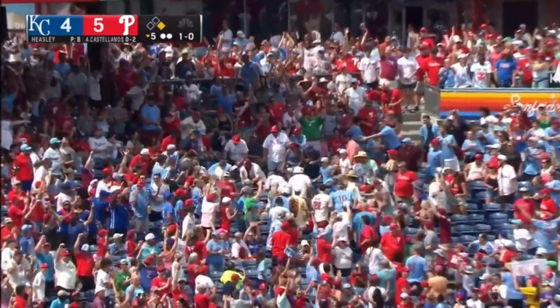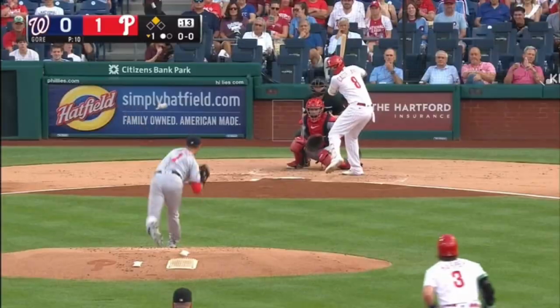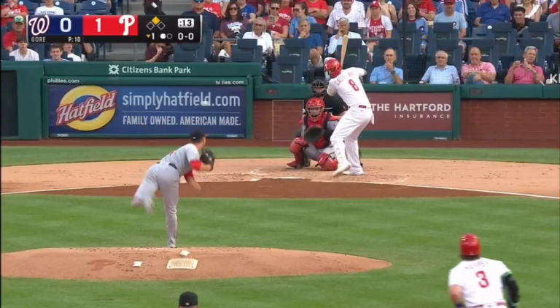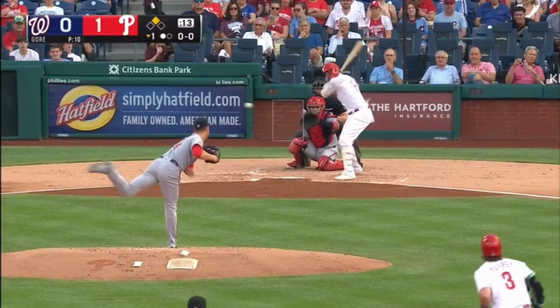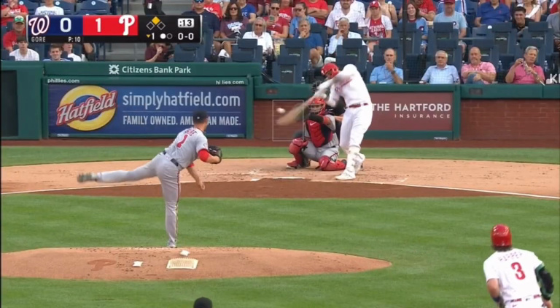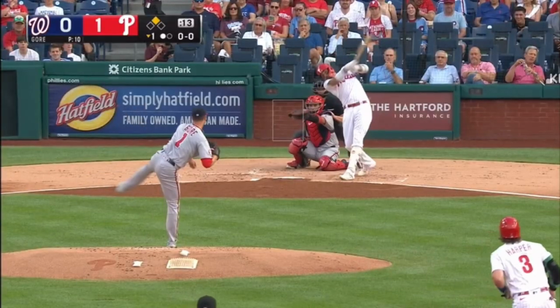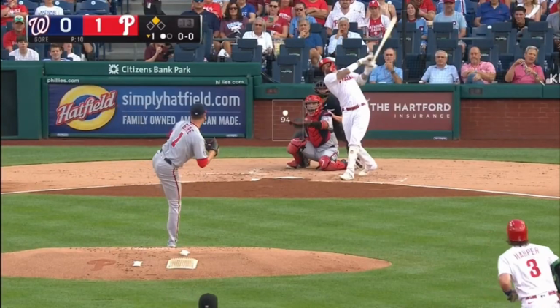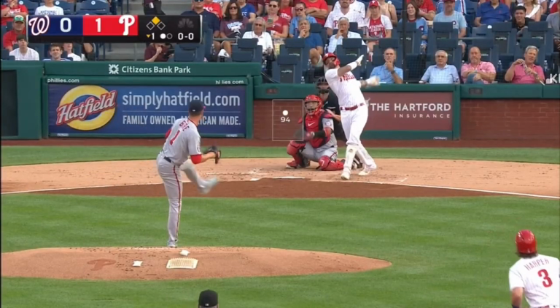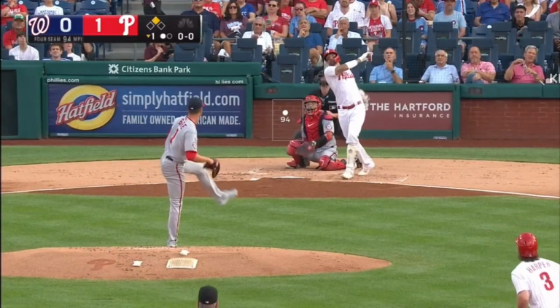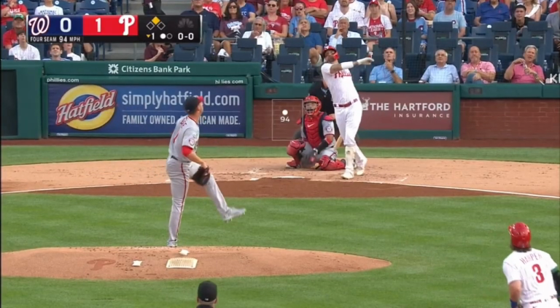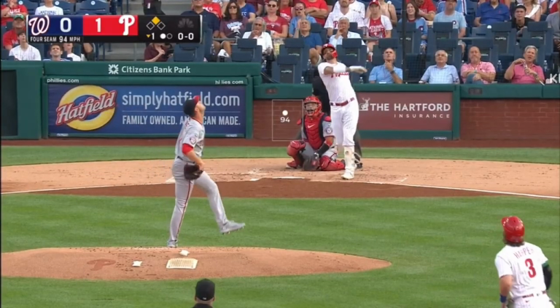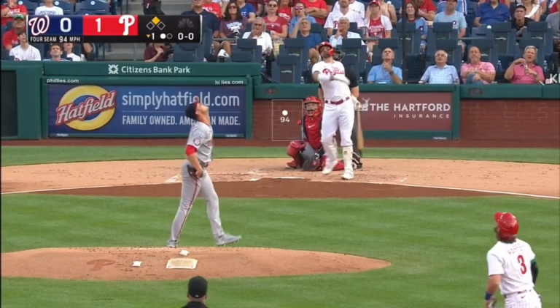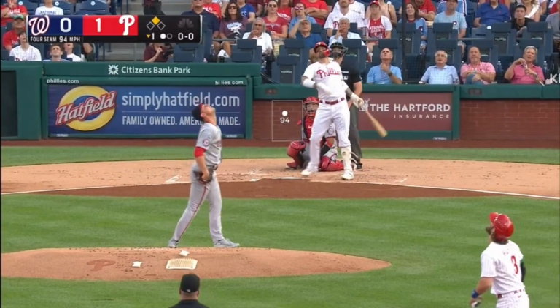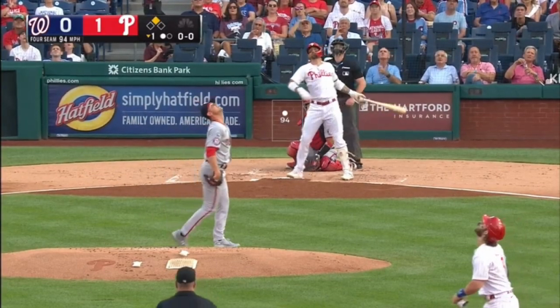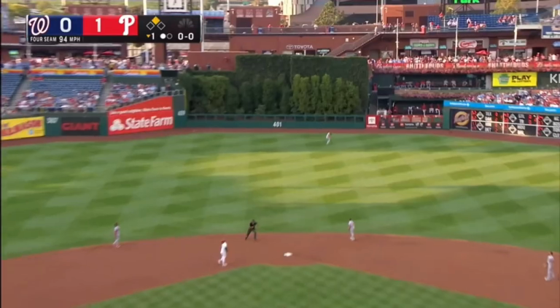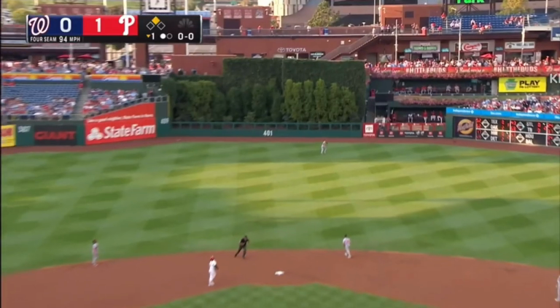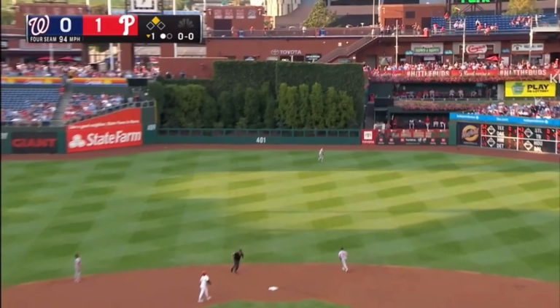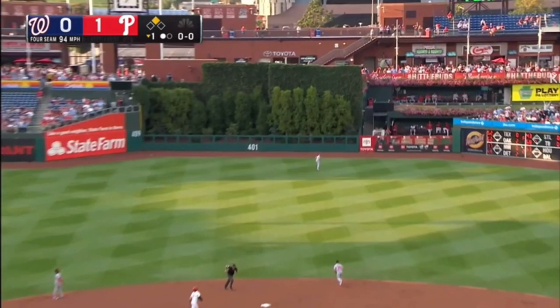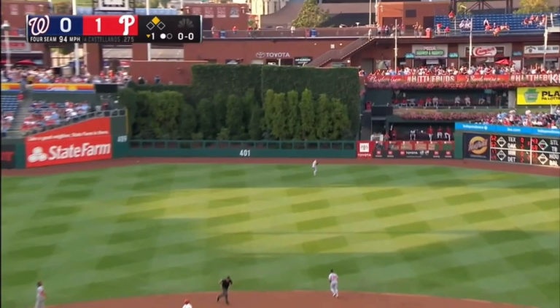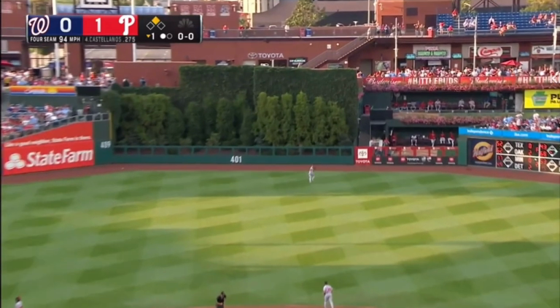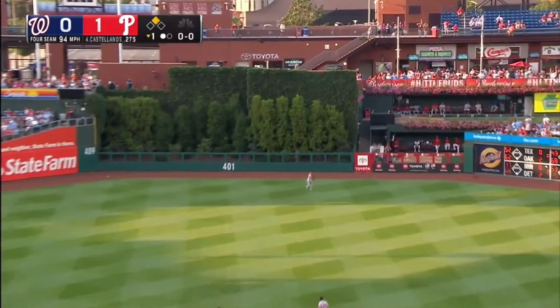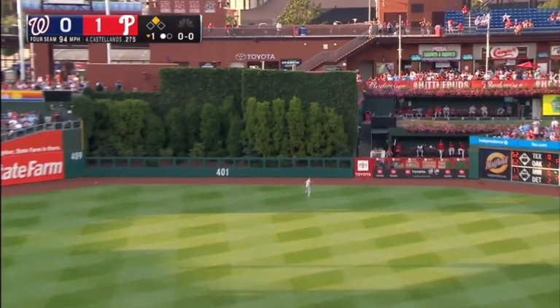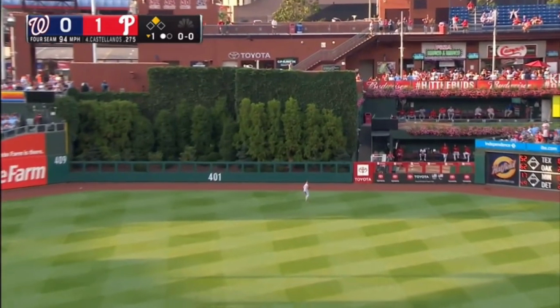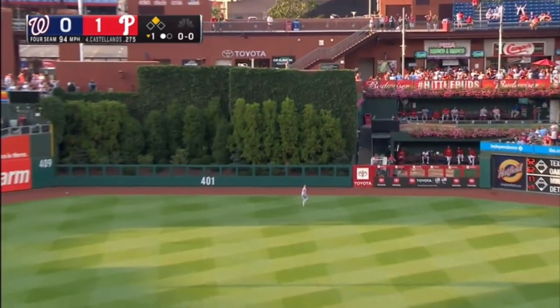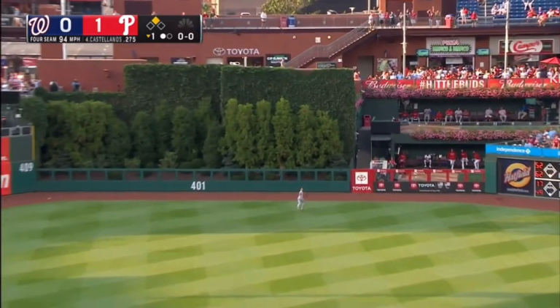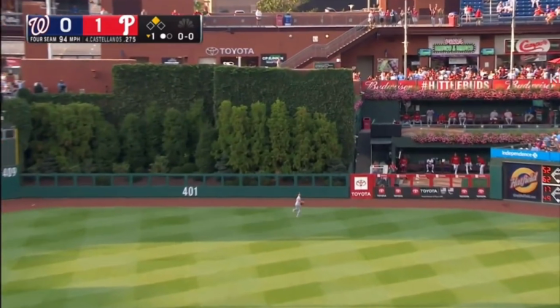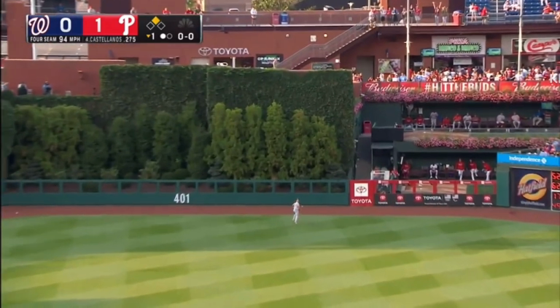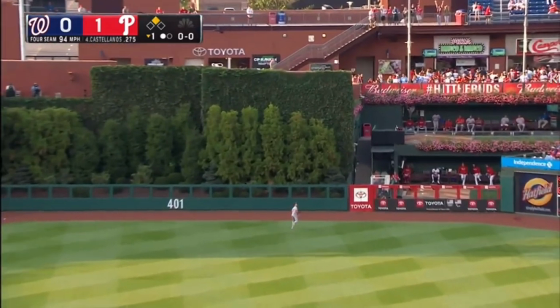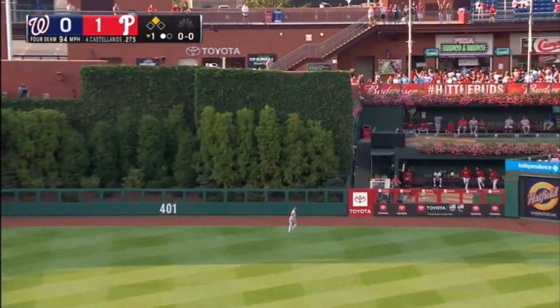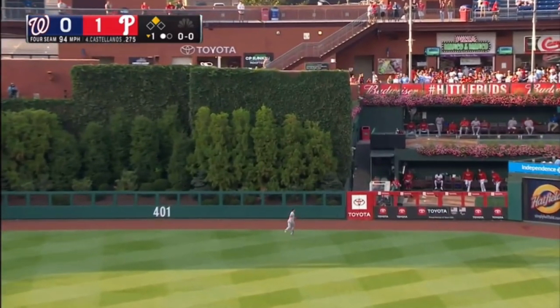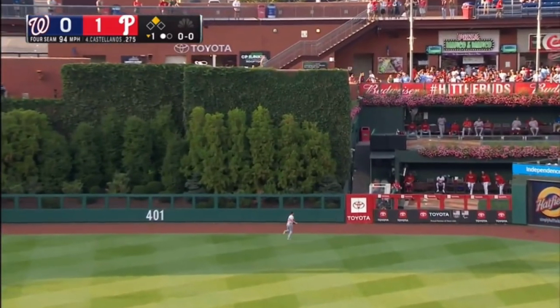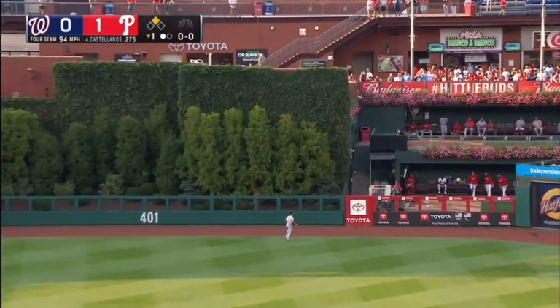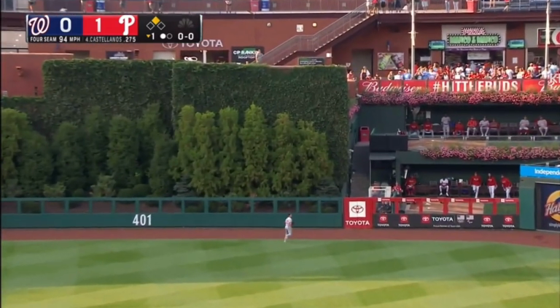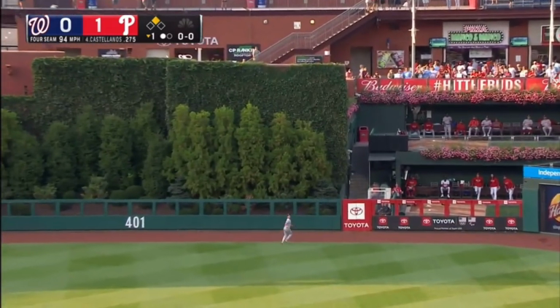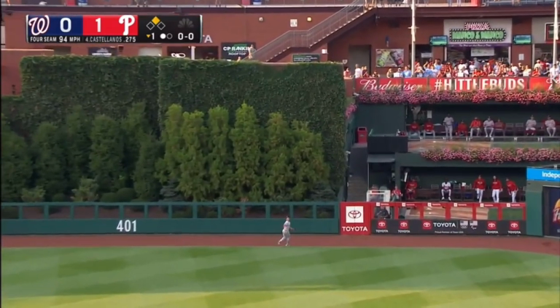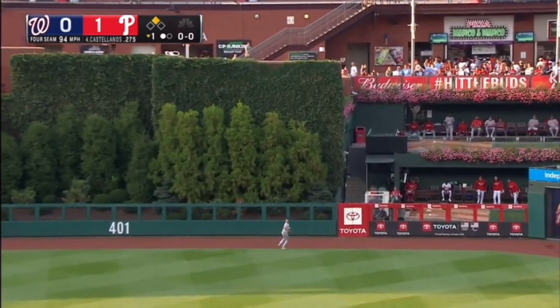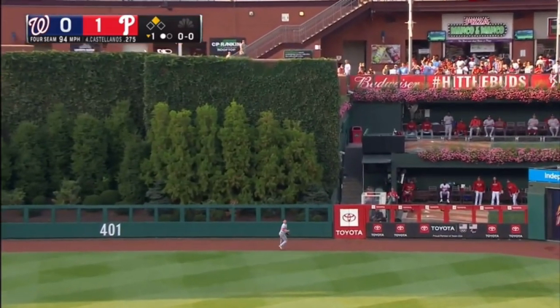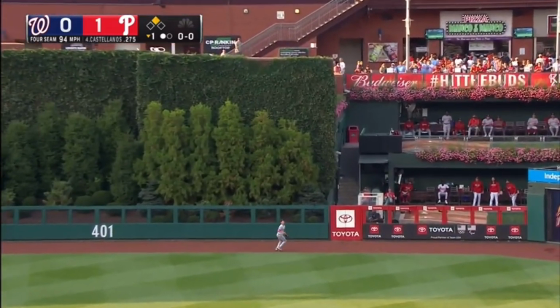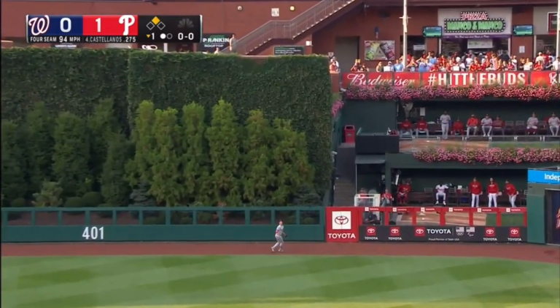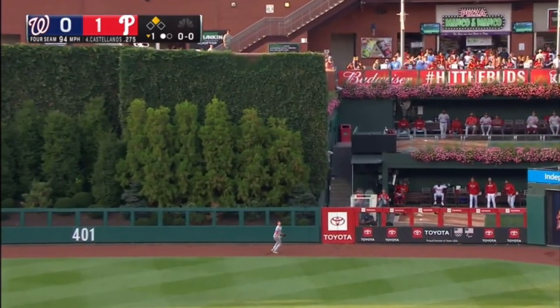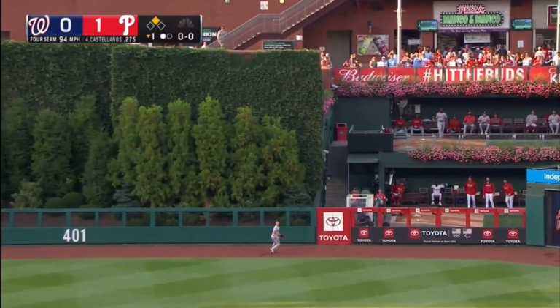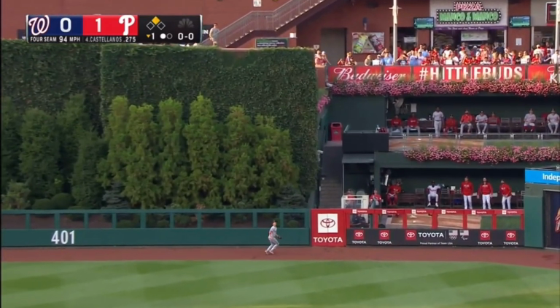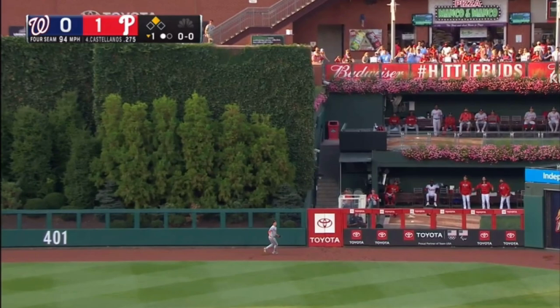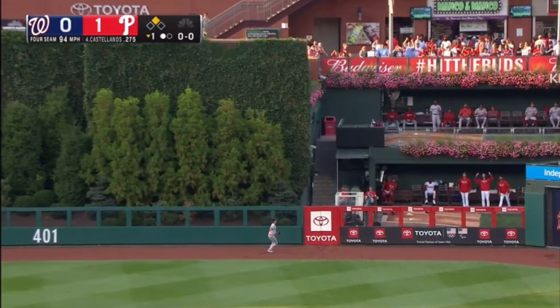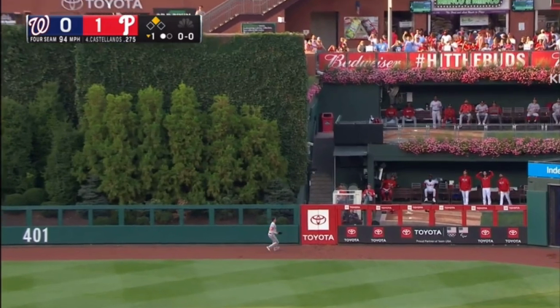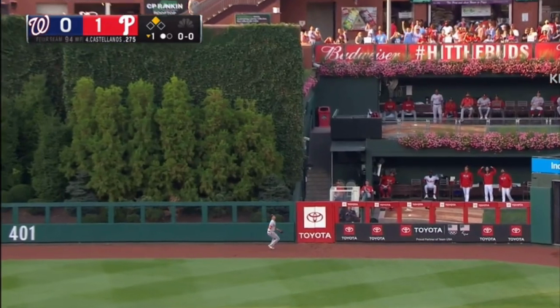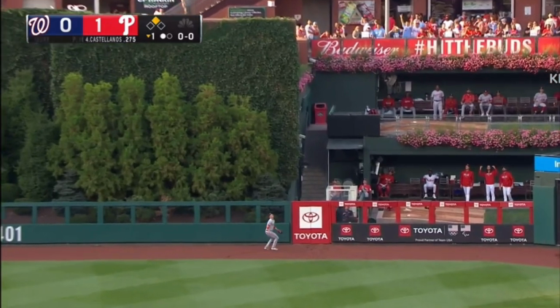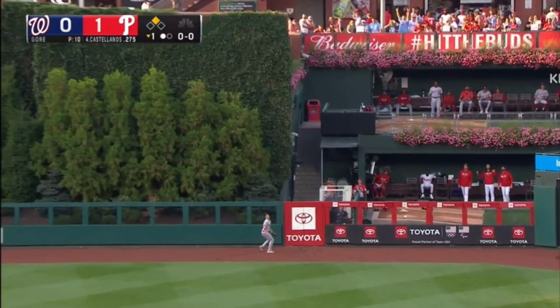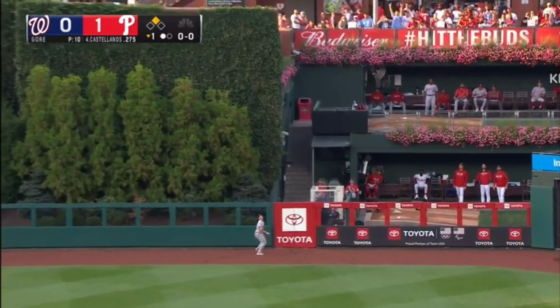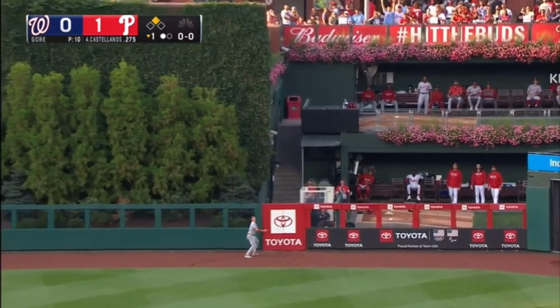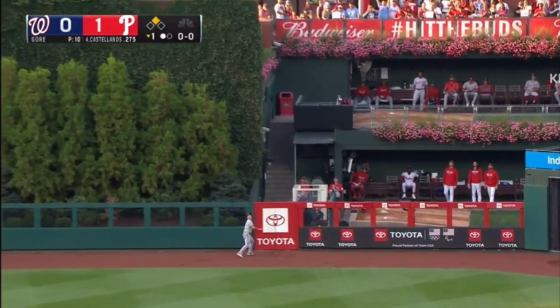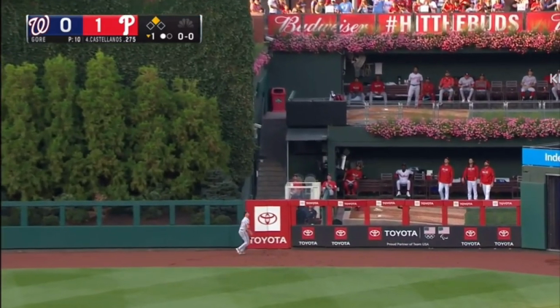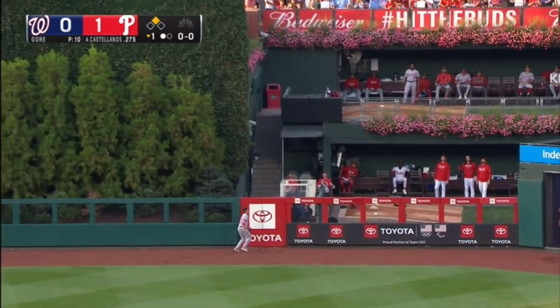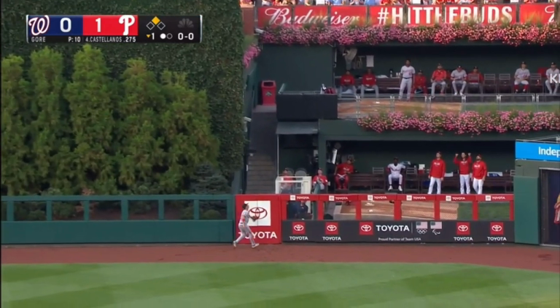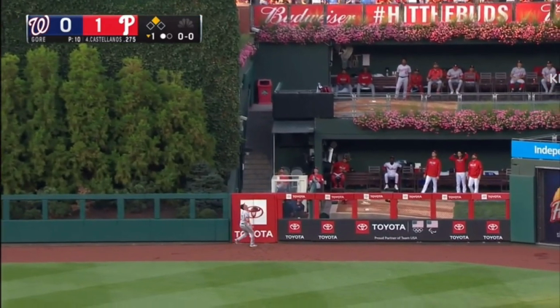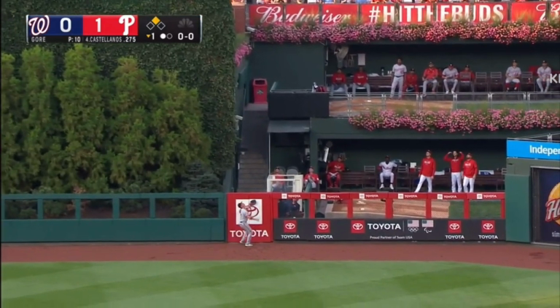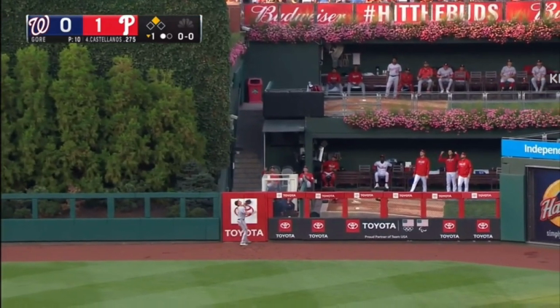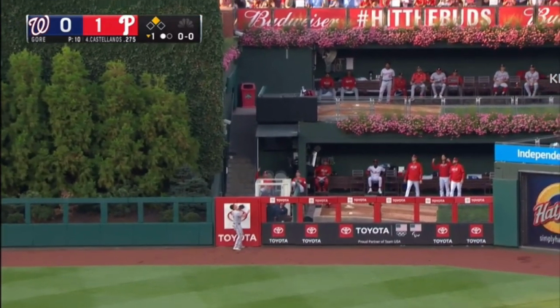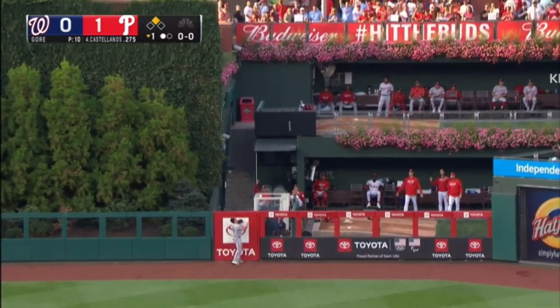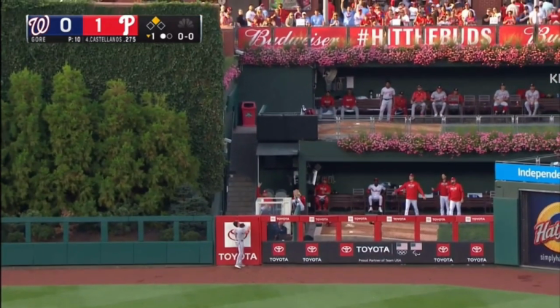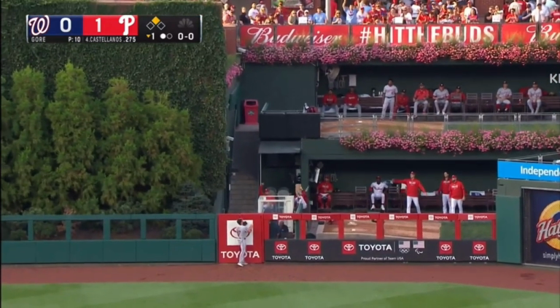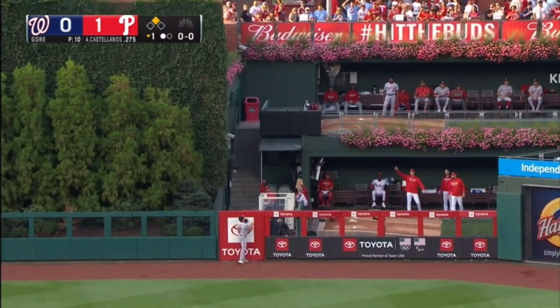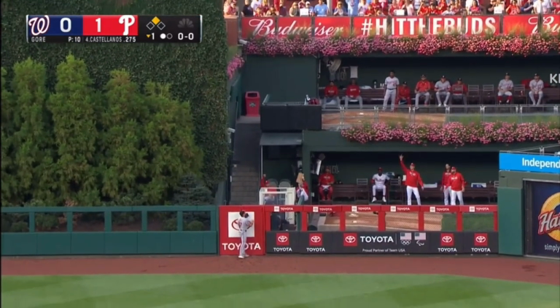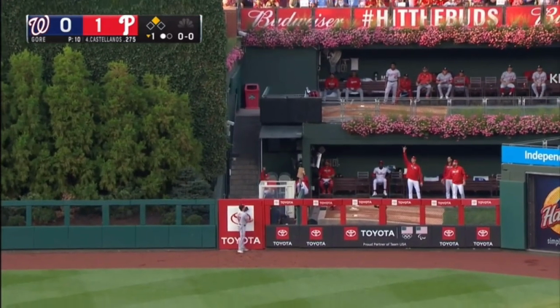Castellanos hits one to center field. It's pretty well hit. Paul's going back to the wall. And it is gone!